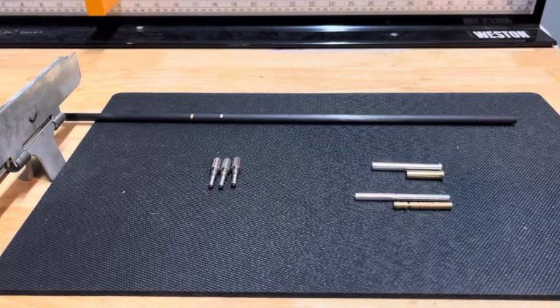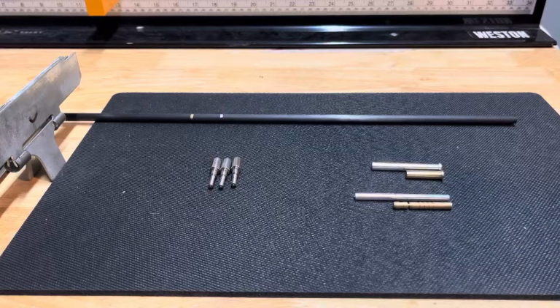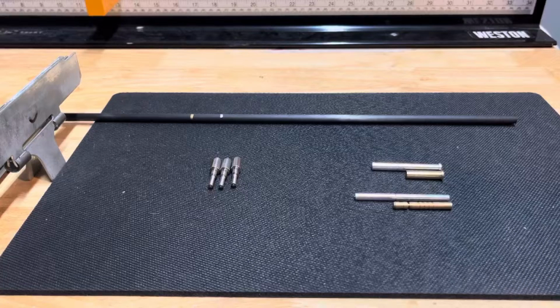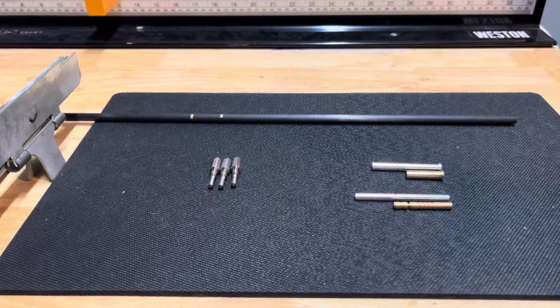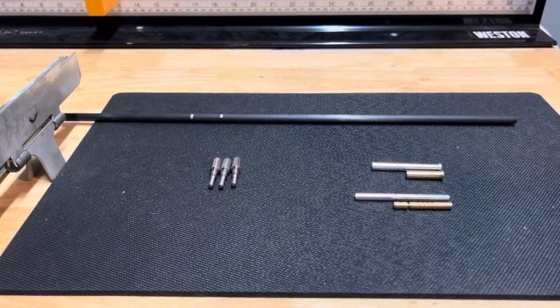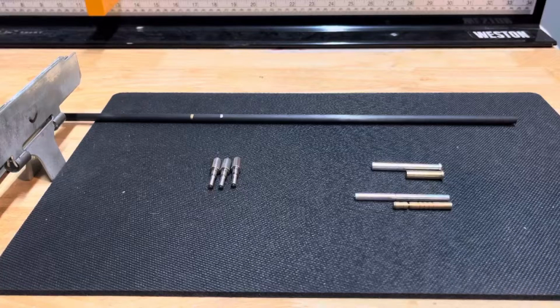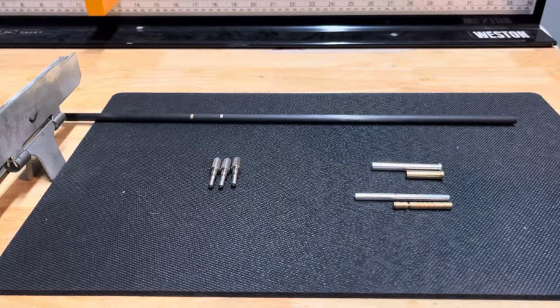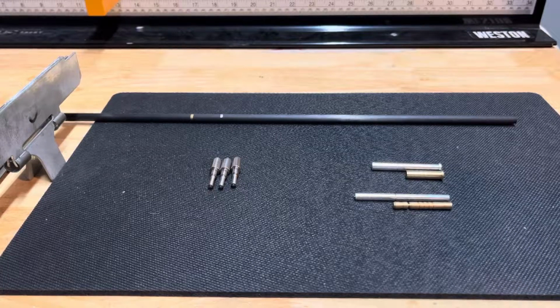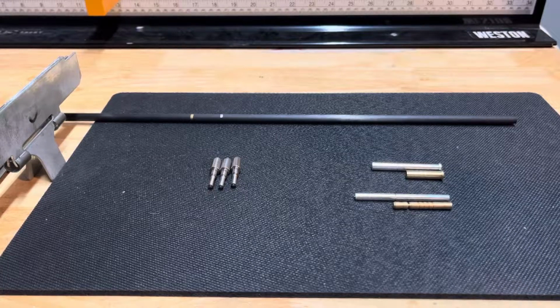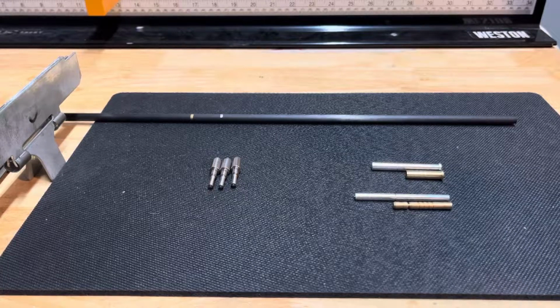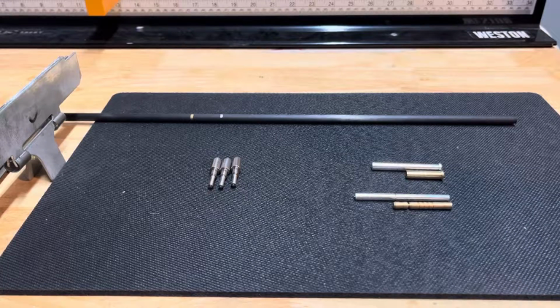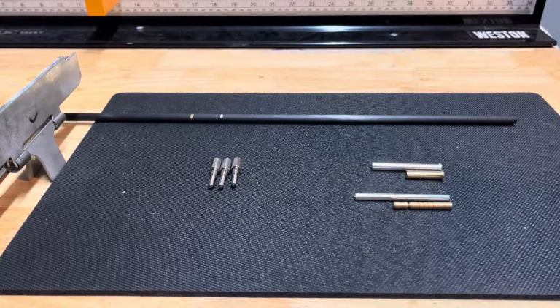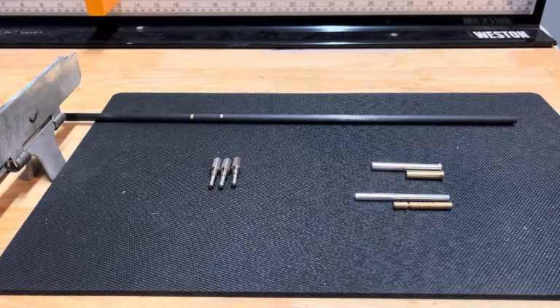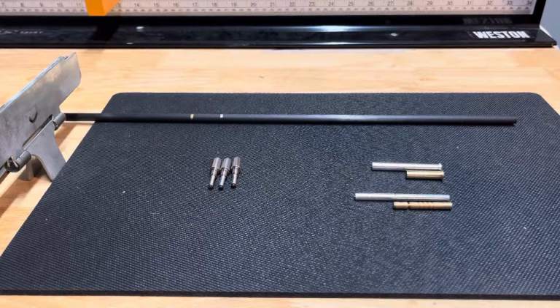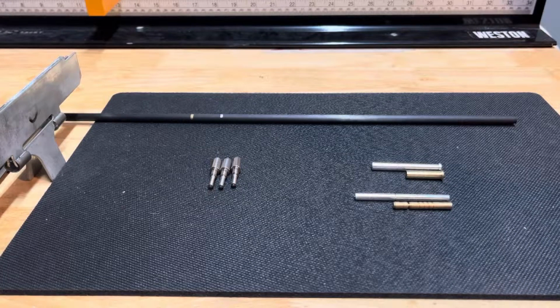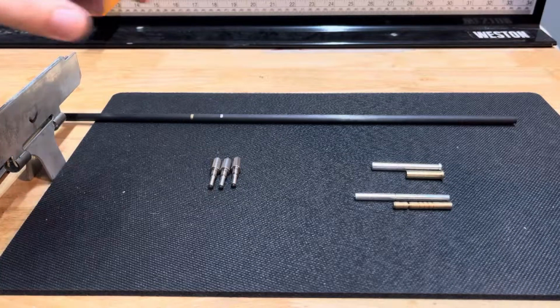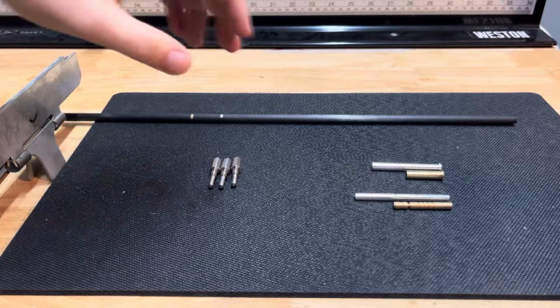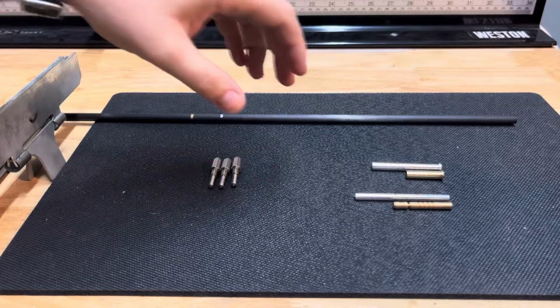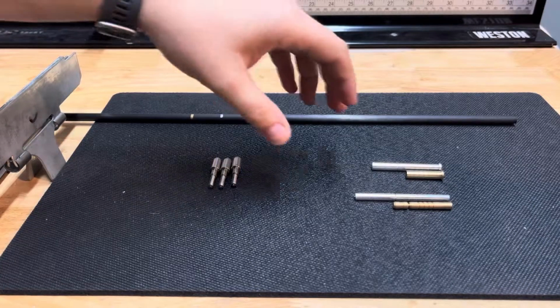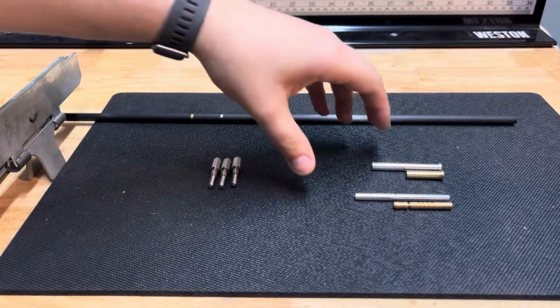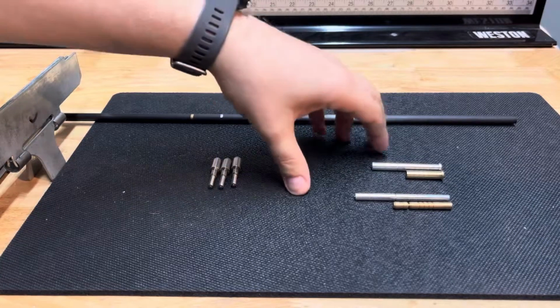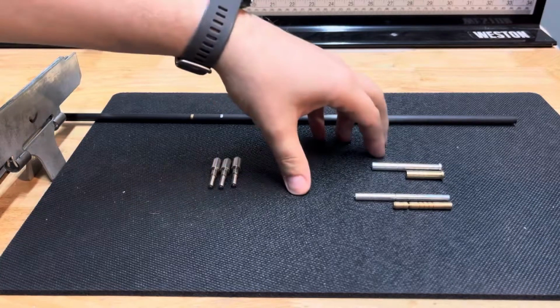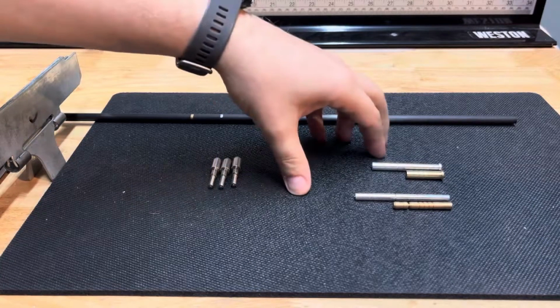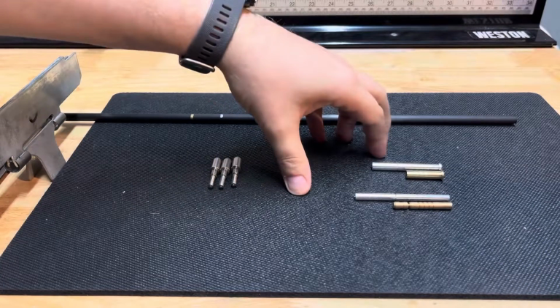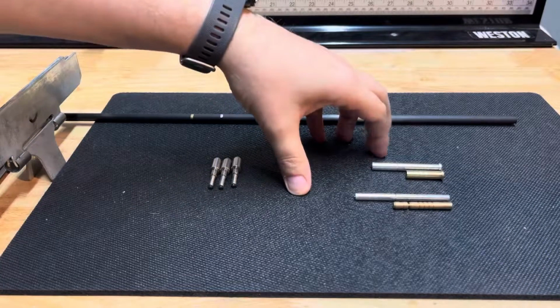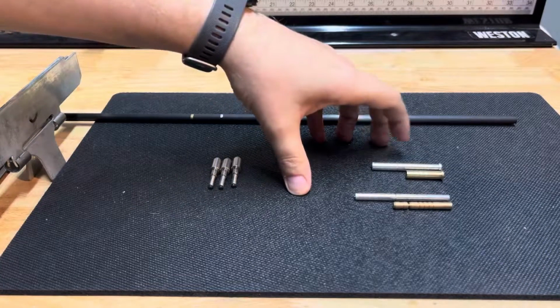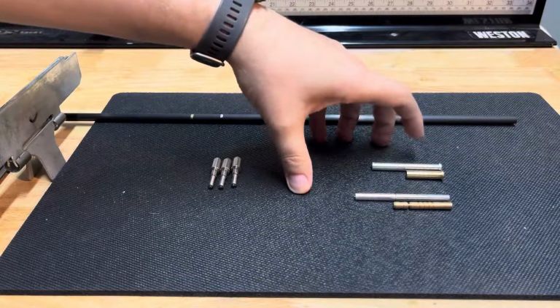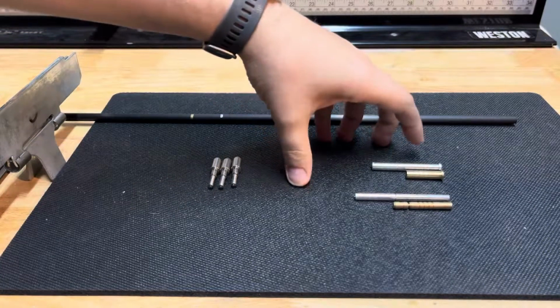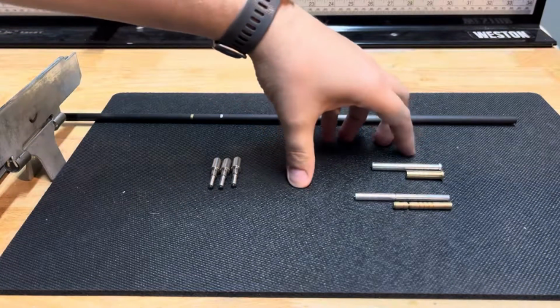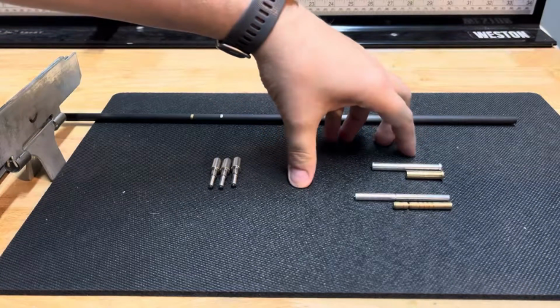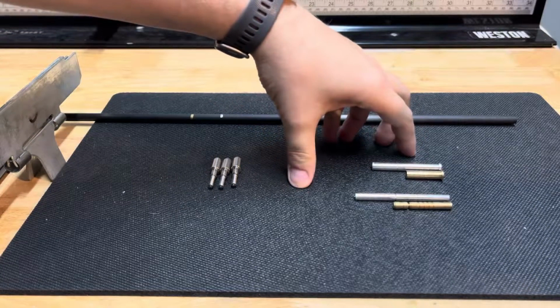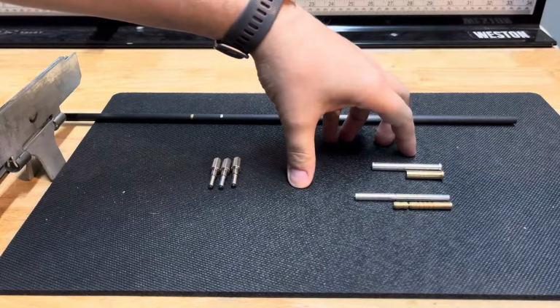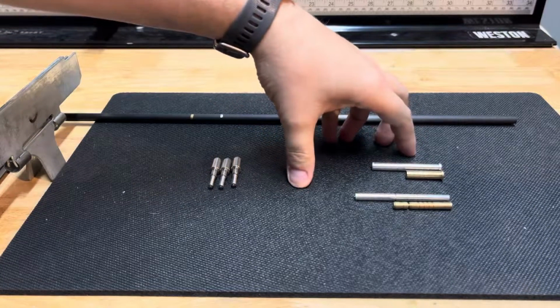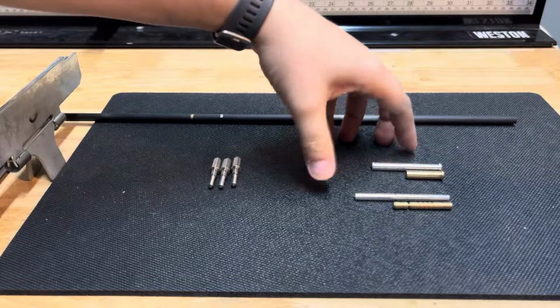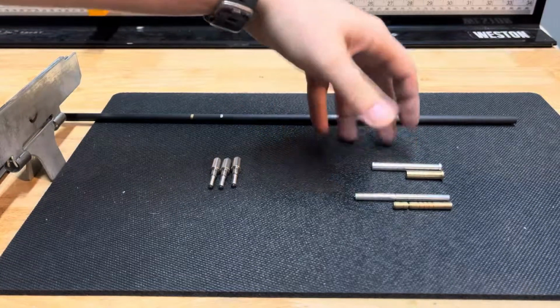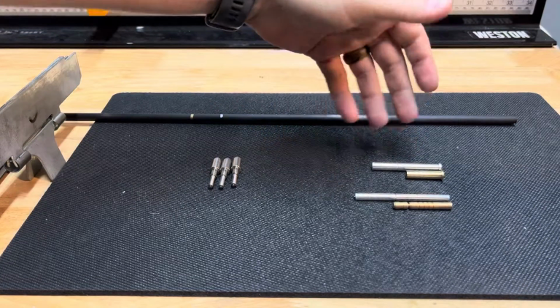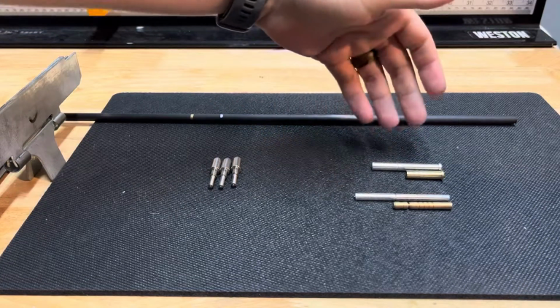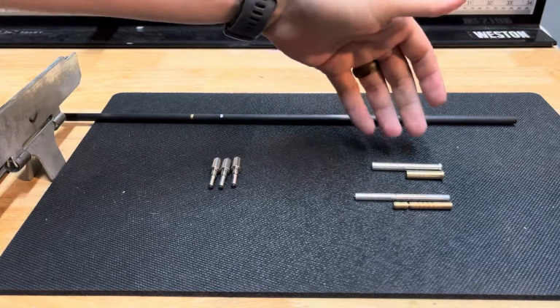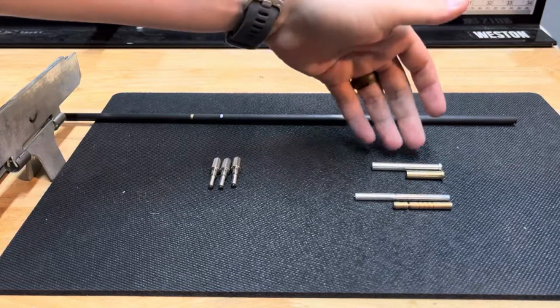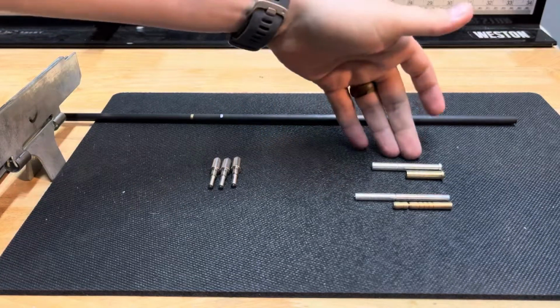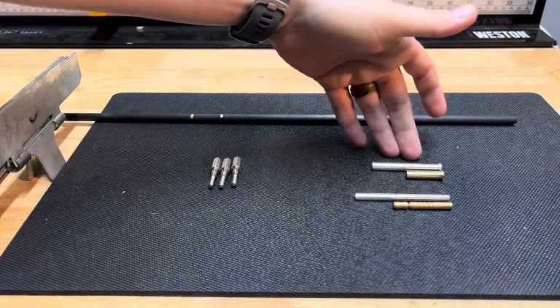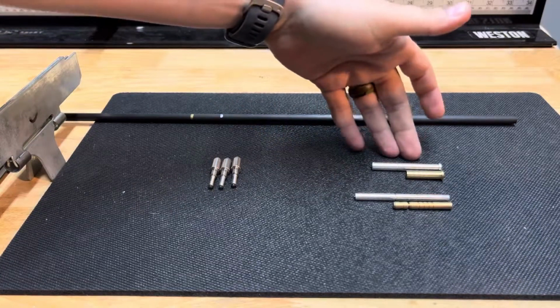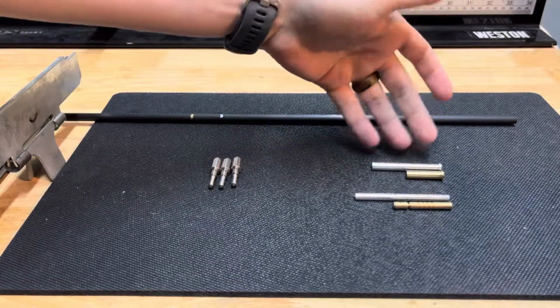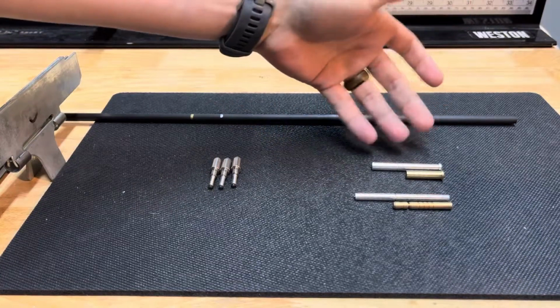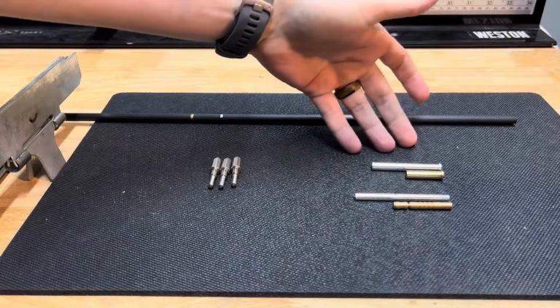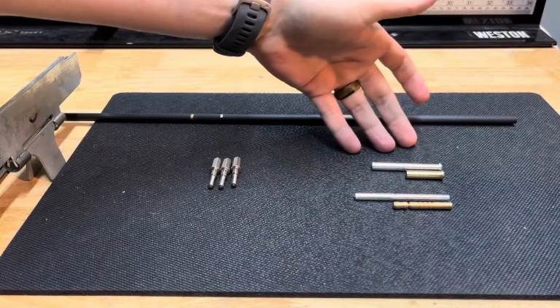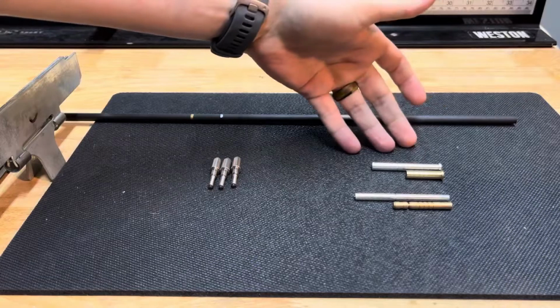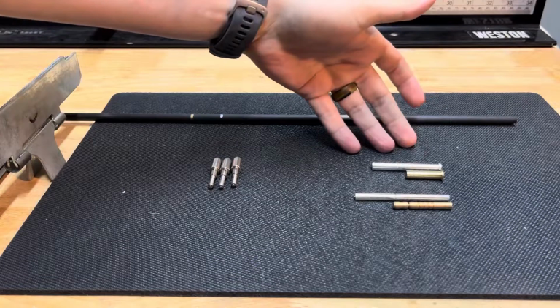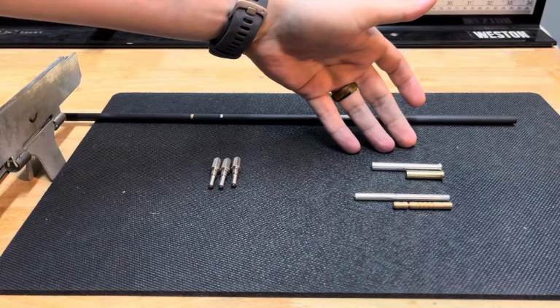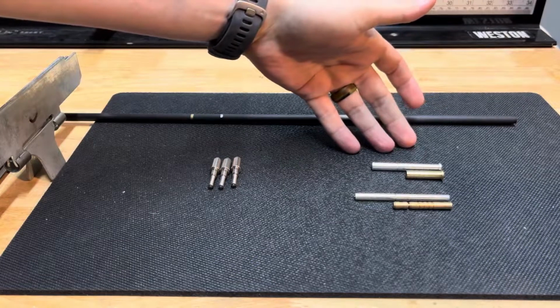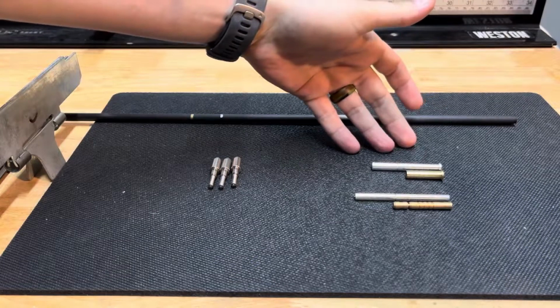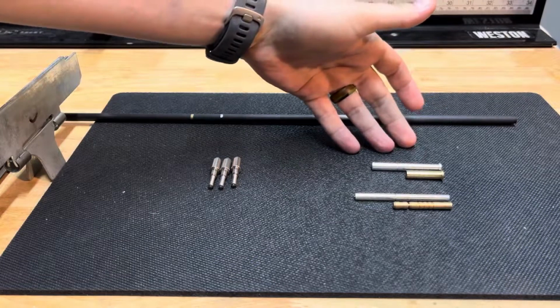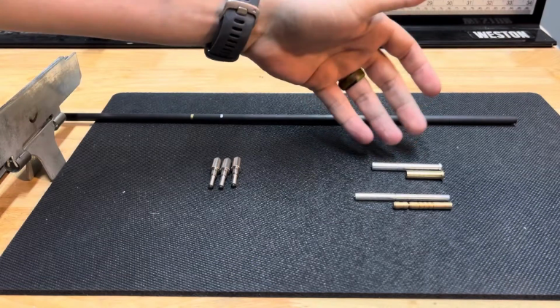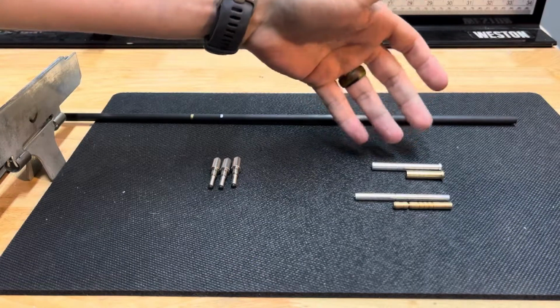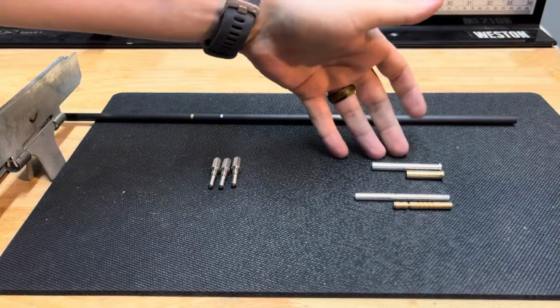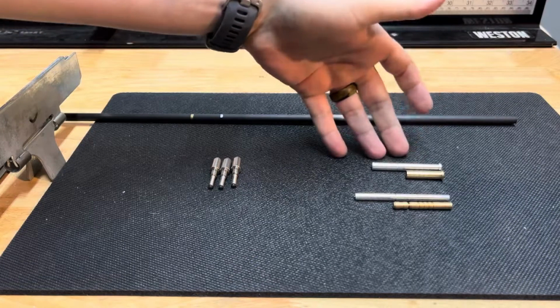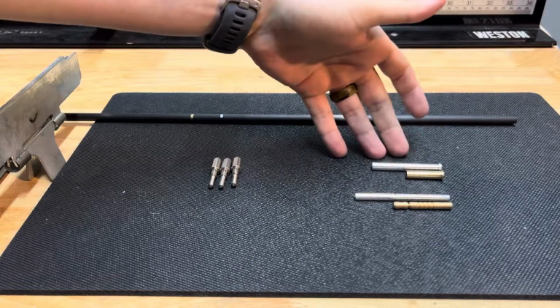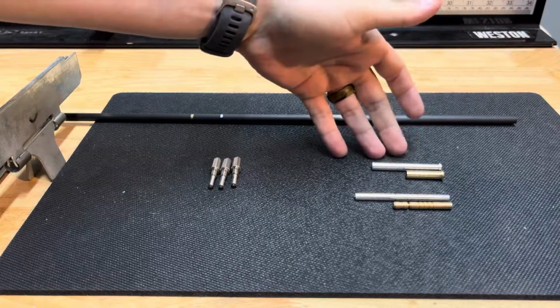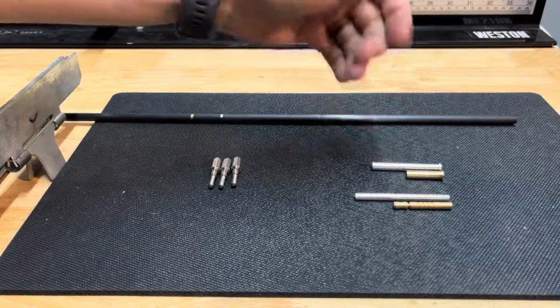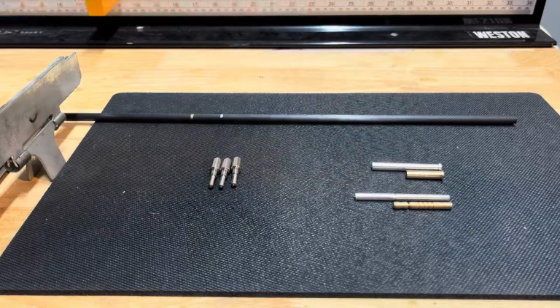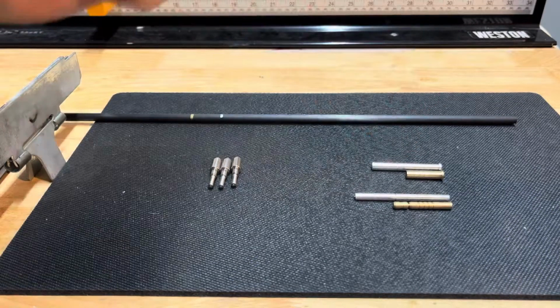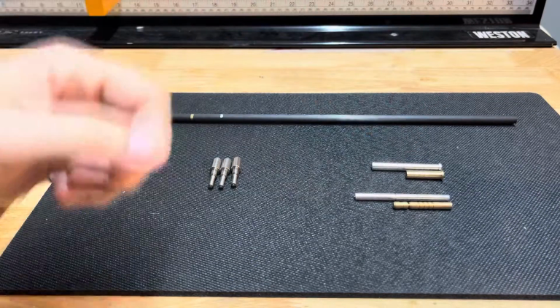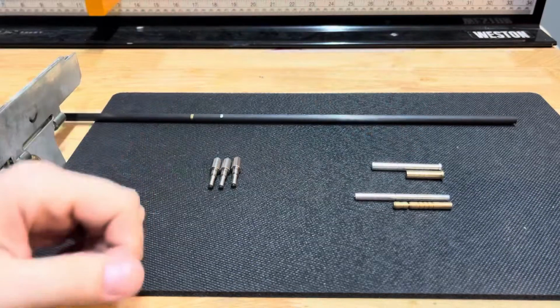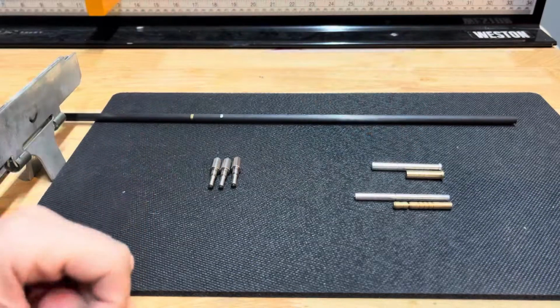Hey, it's Zach from Ethics Archery. McGinning asked the difference between brass components and aluminum components, as we don't do brass components.